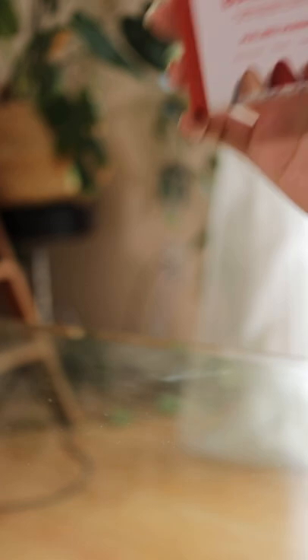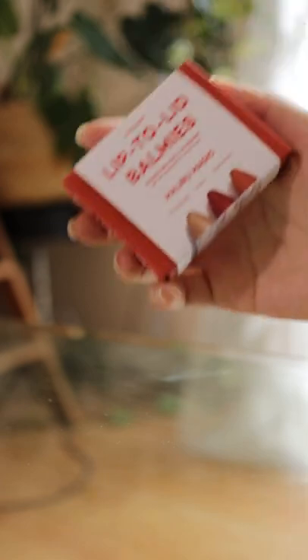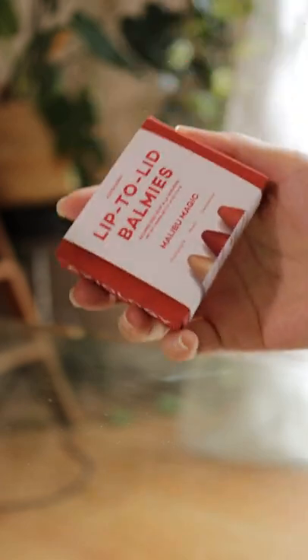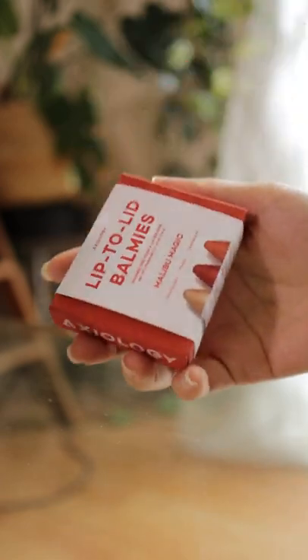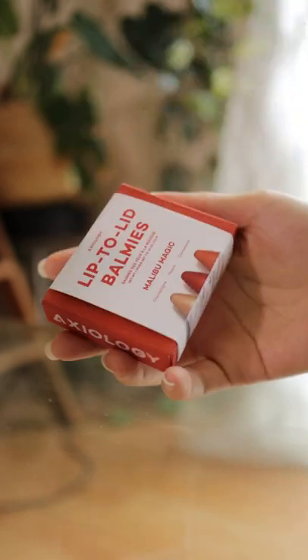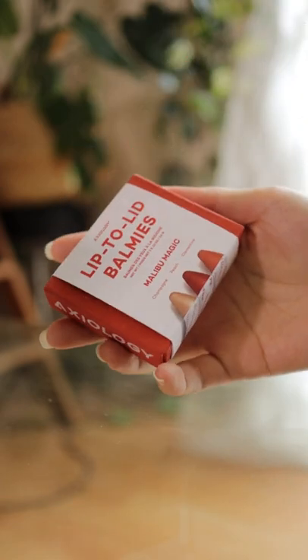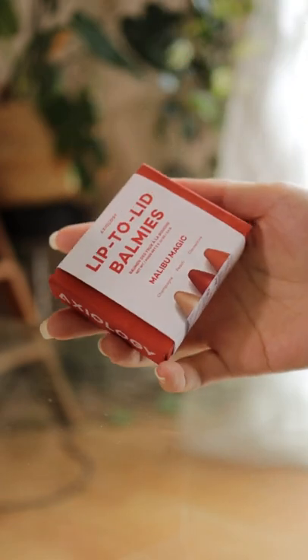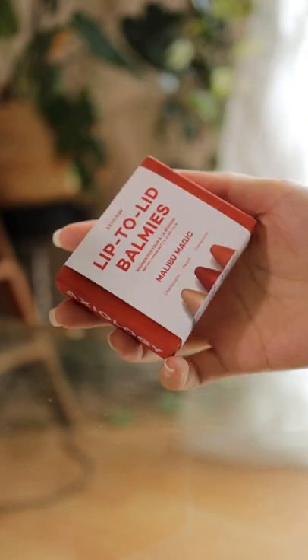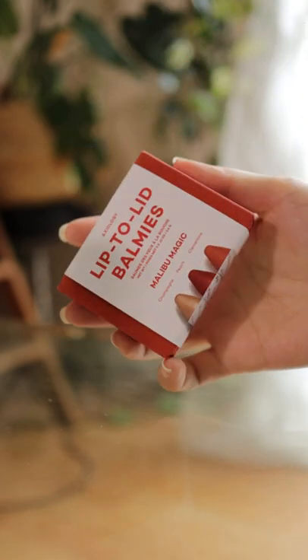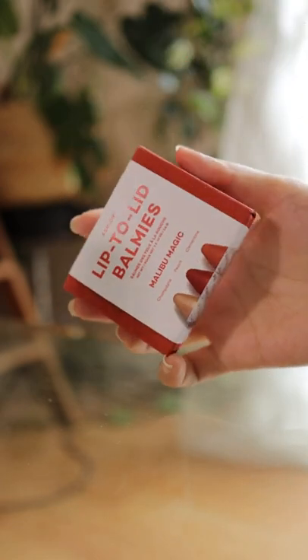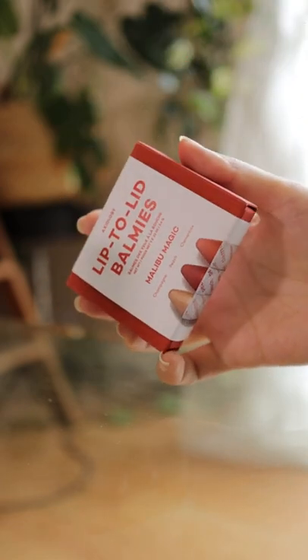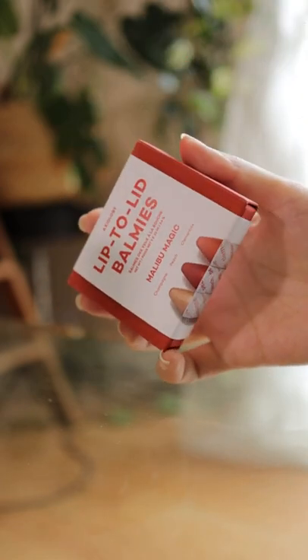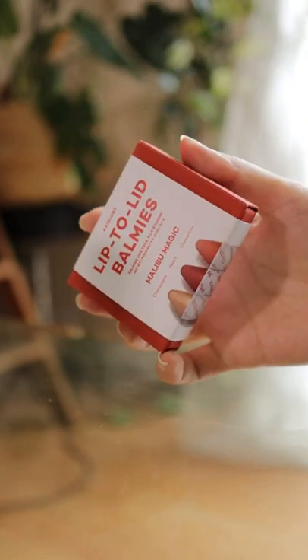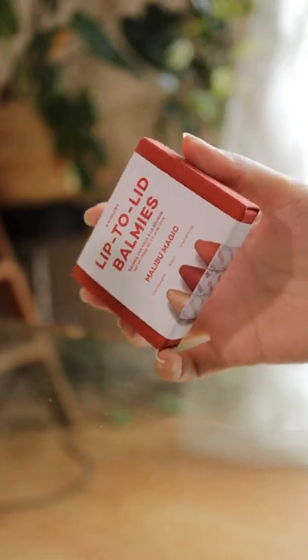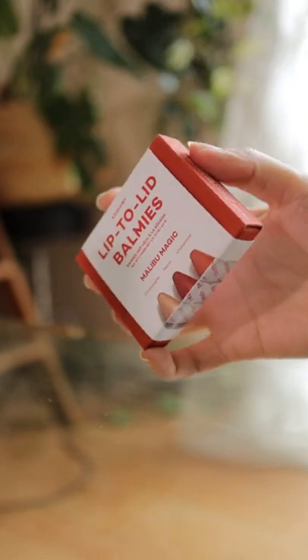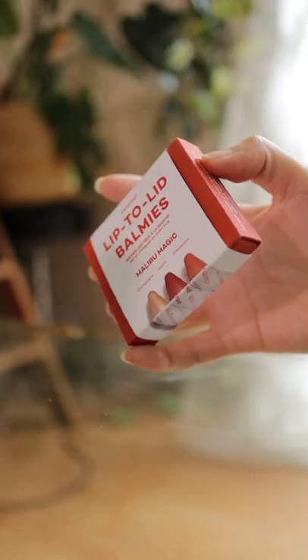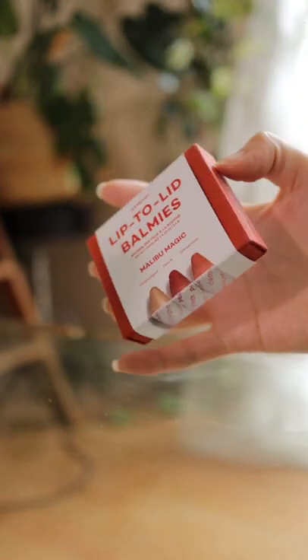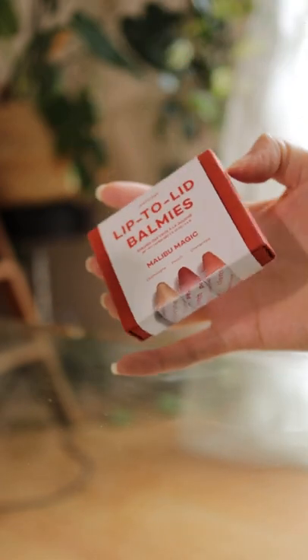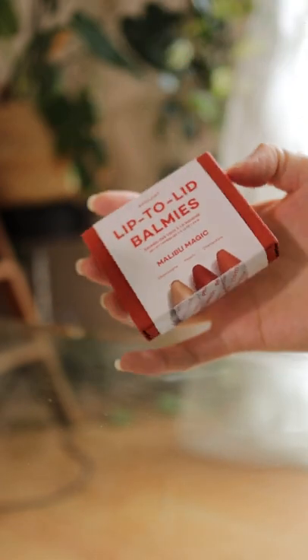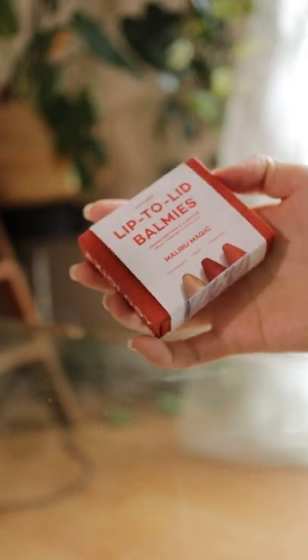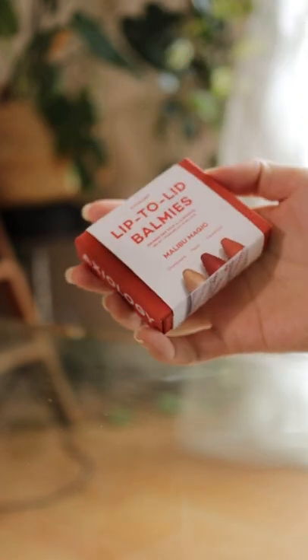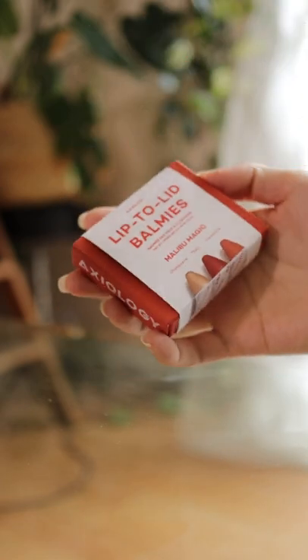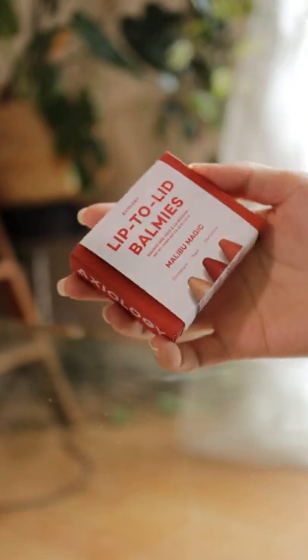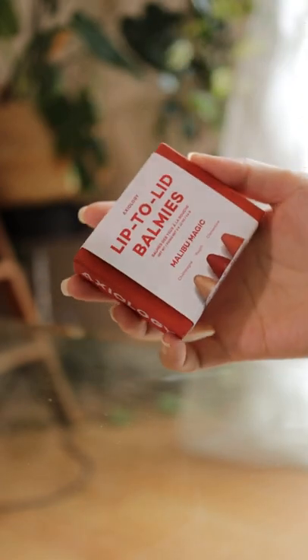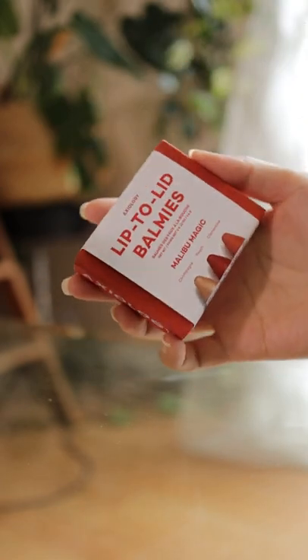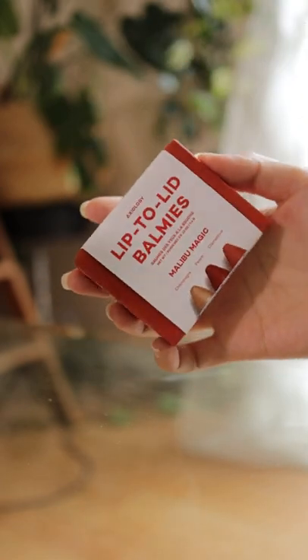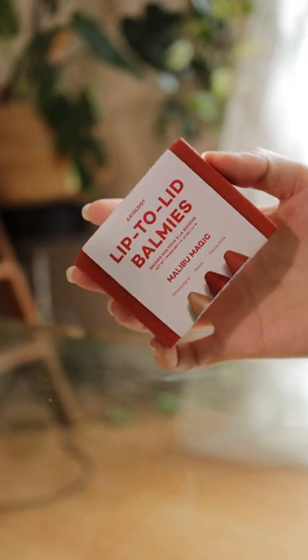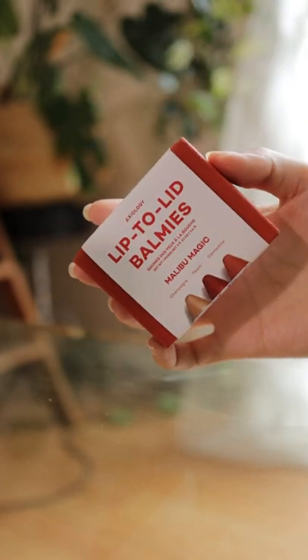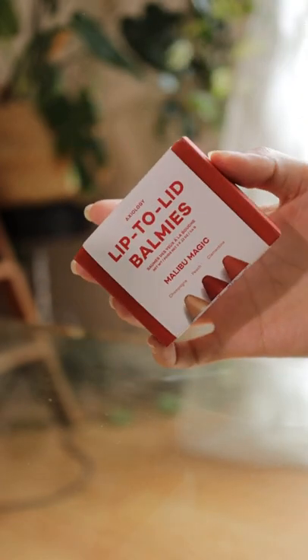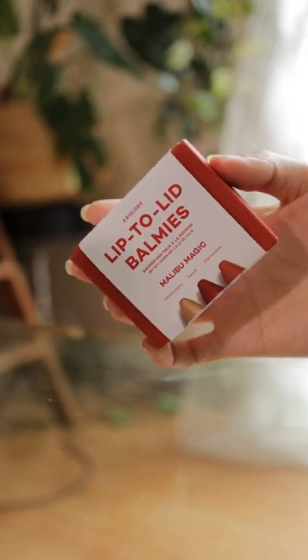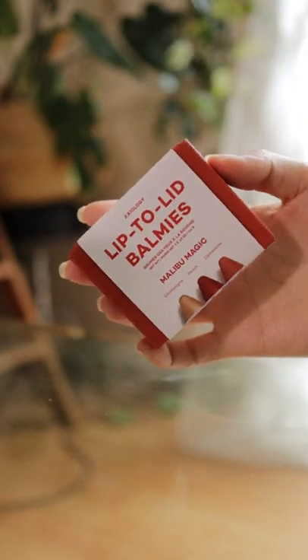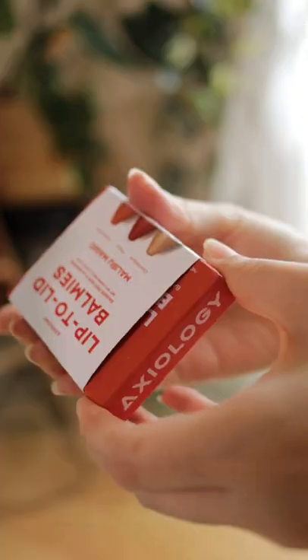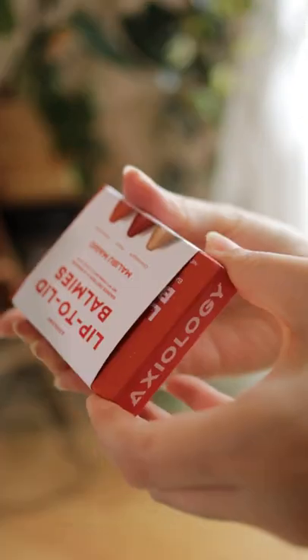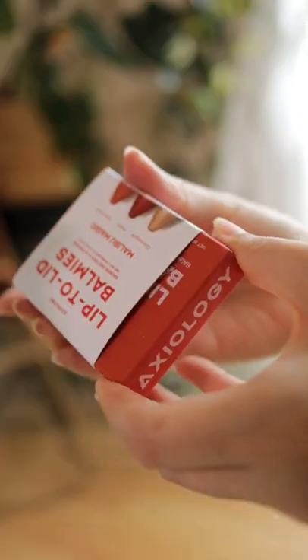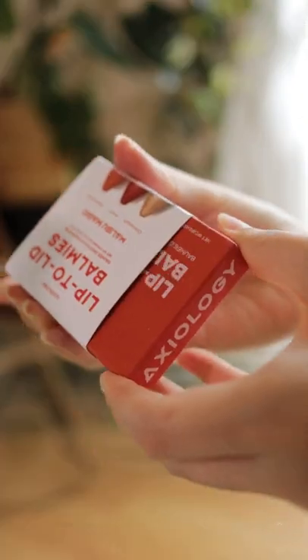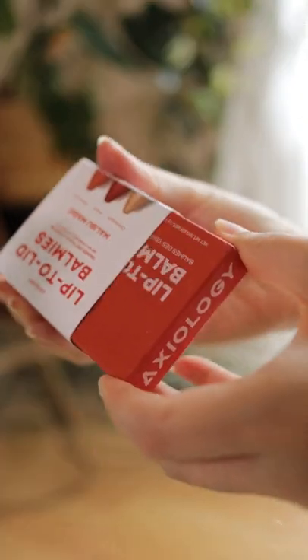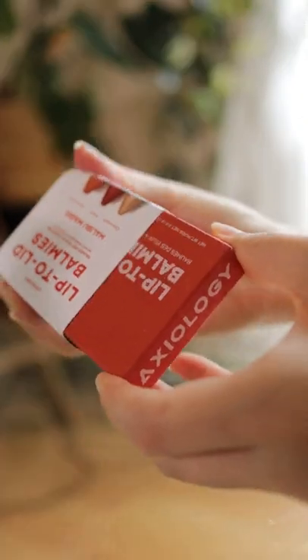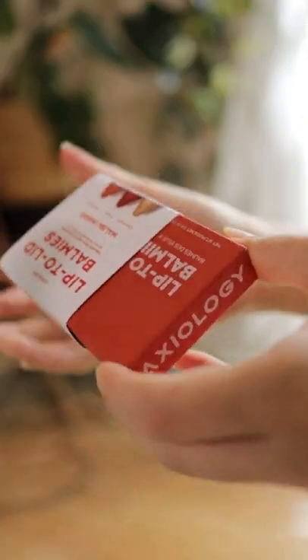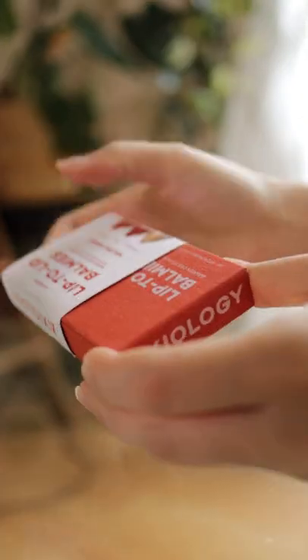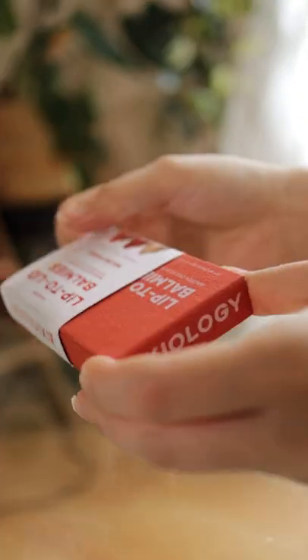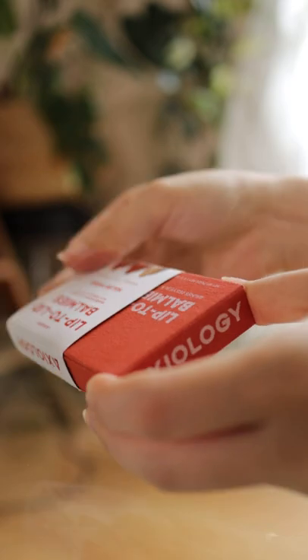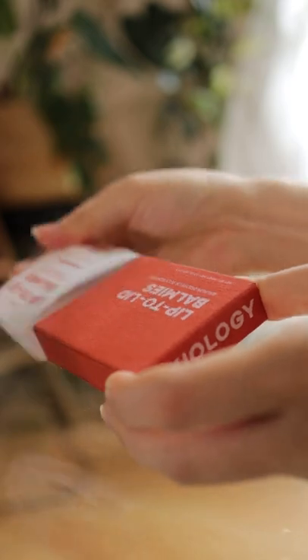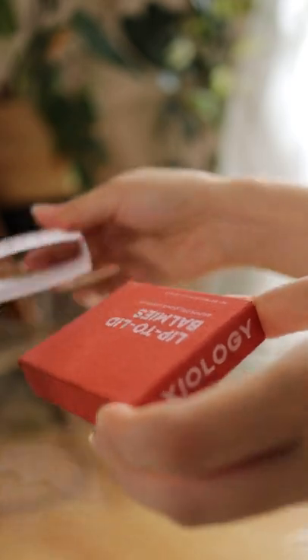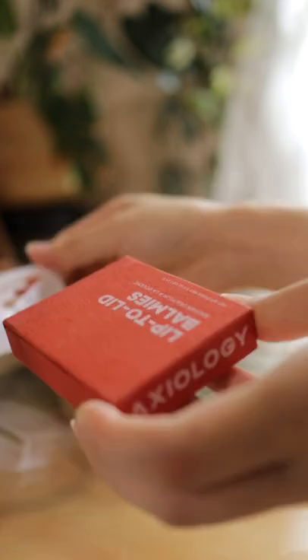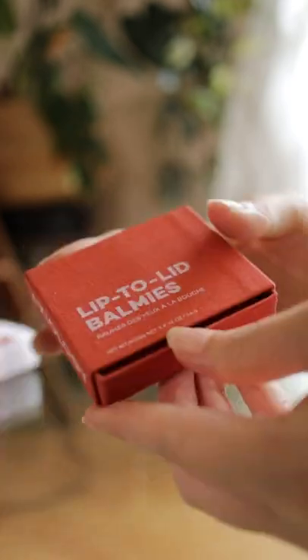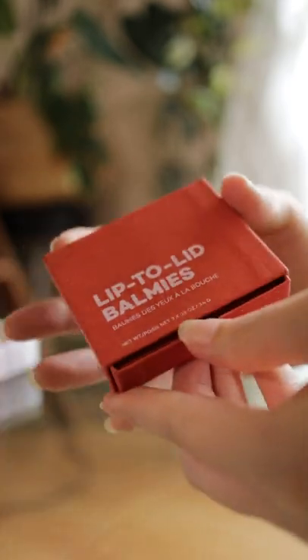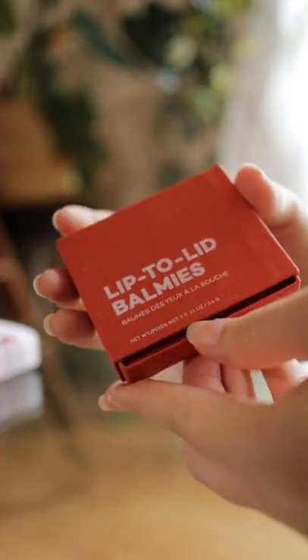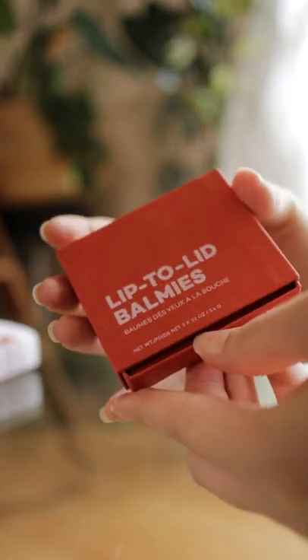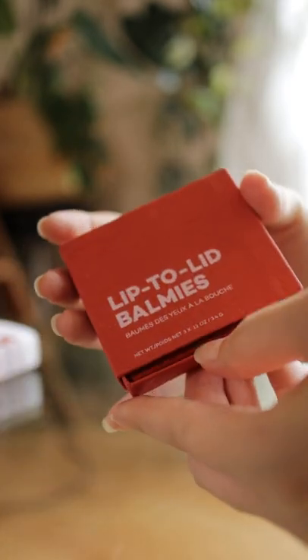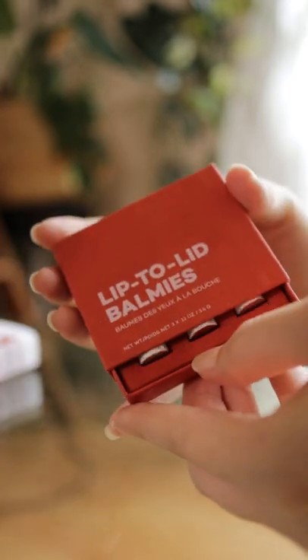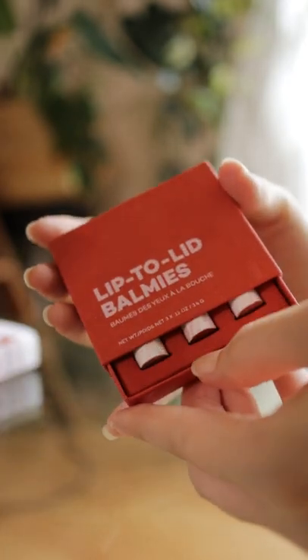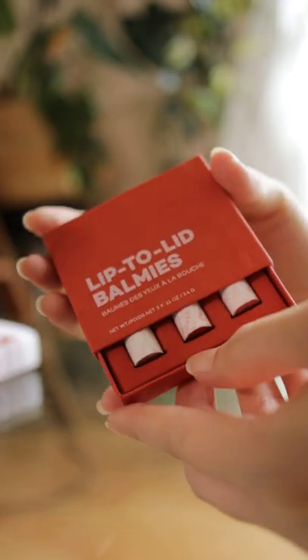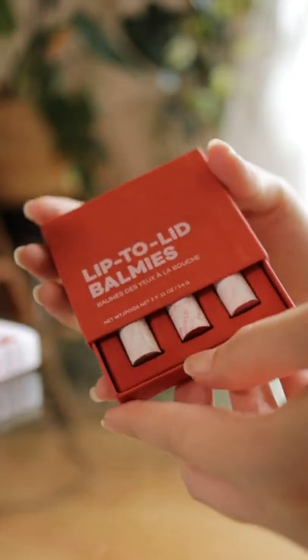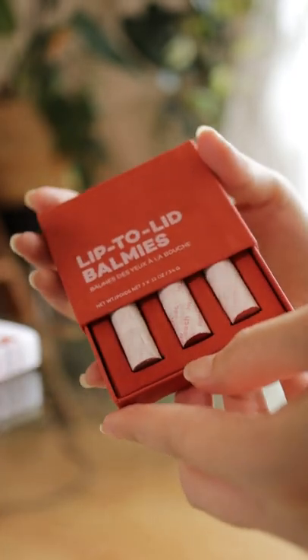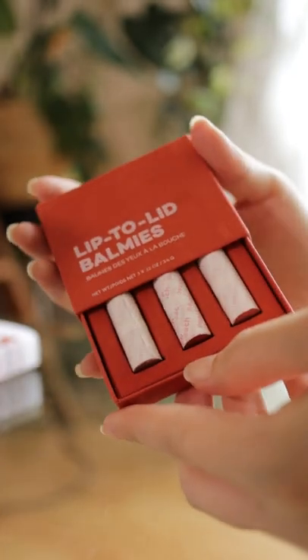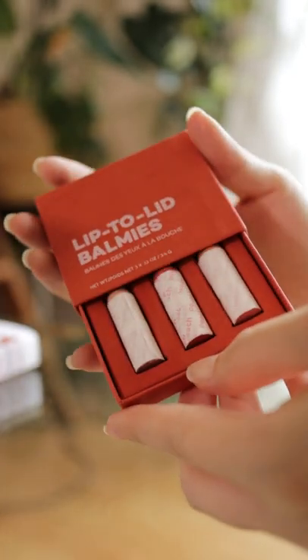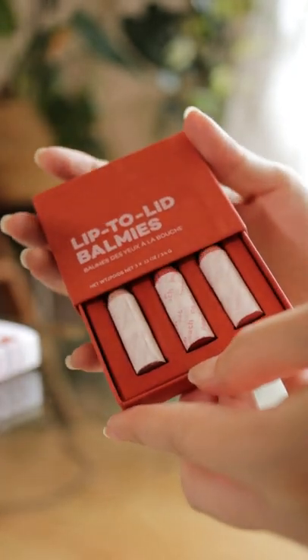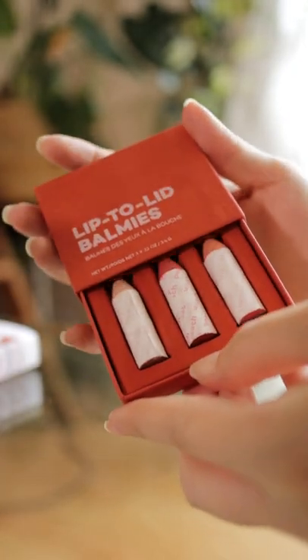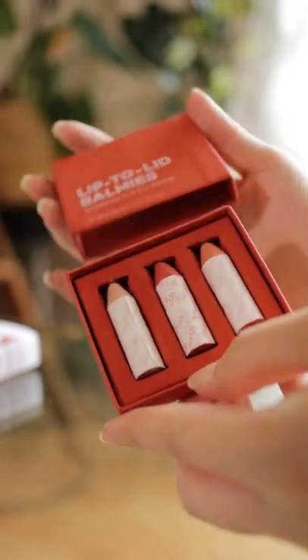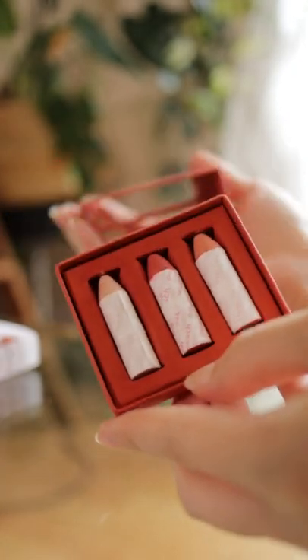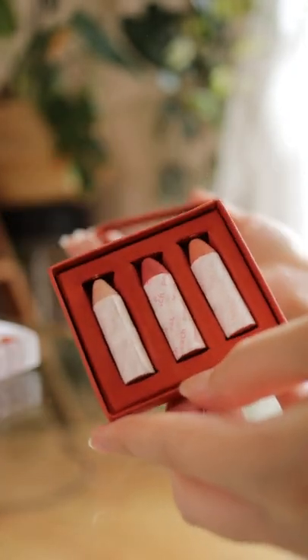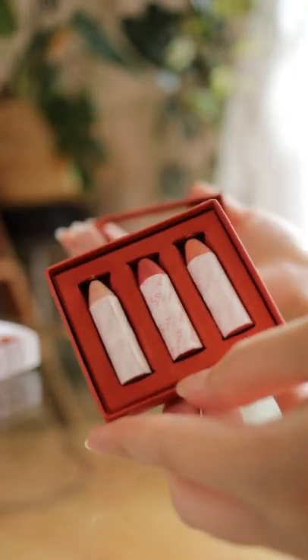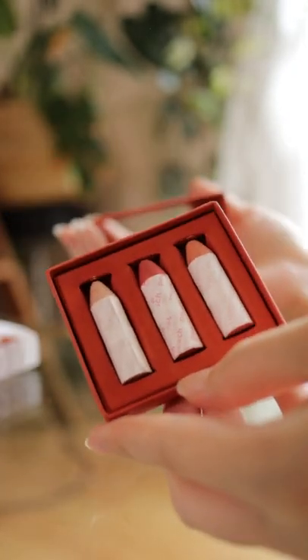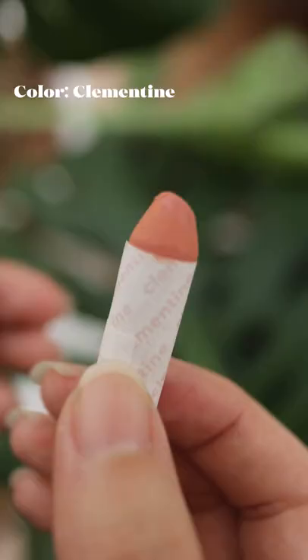Recently I got my hands on one of these Balmy Trios in hopes that it could be an easy lipstick refill. After playing around with it for a bit, here are some of my thoughts.